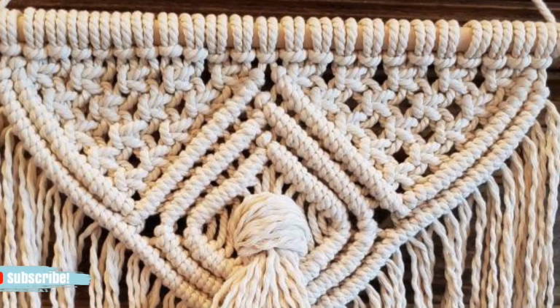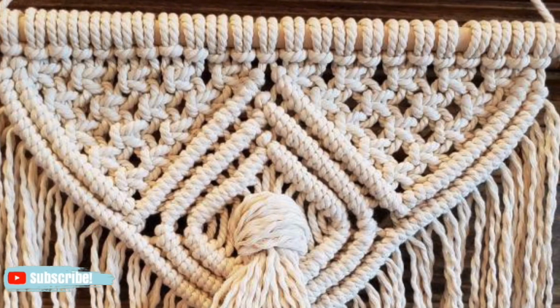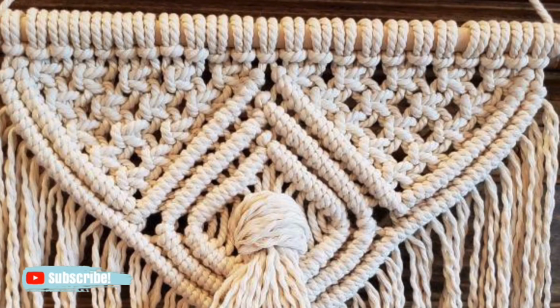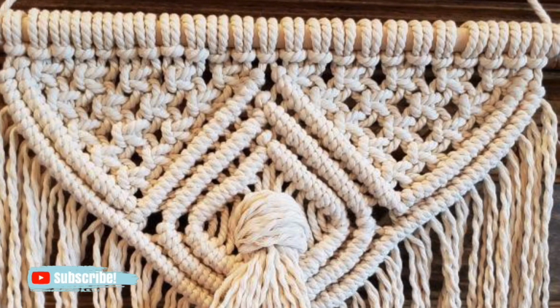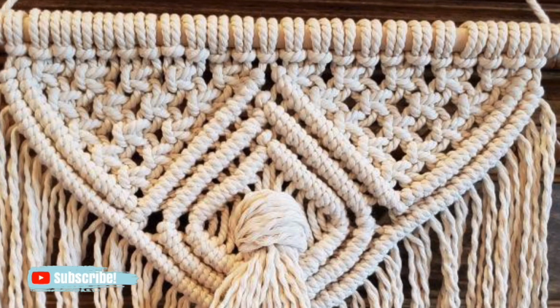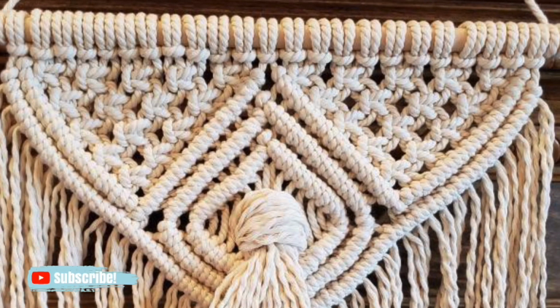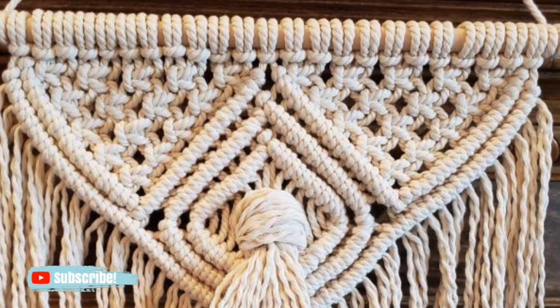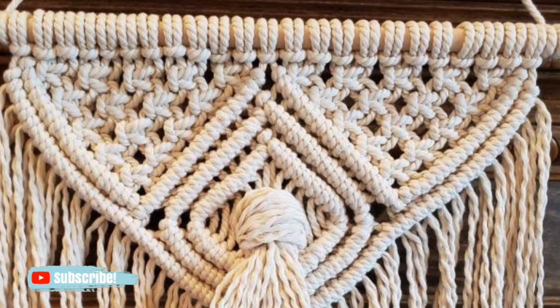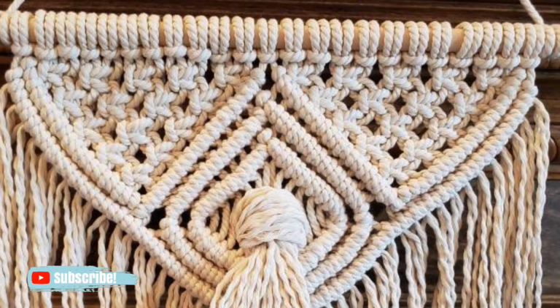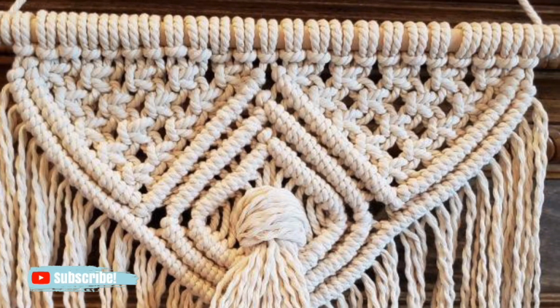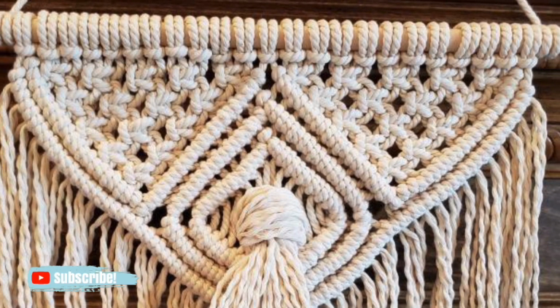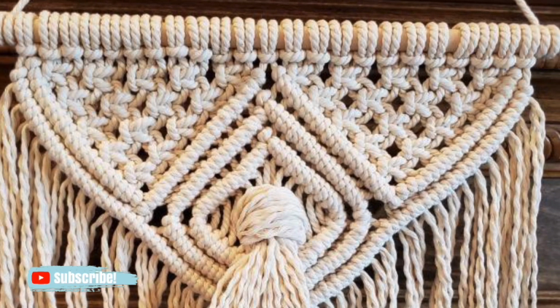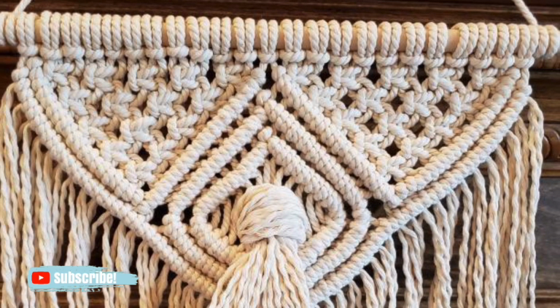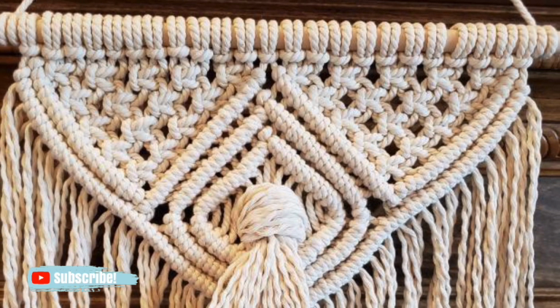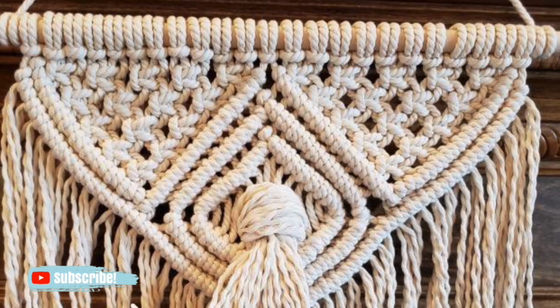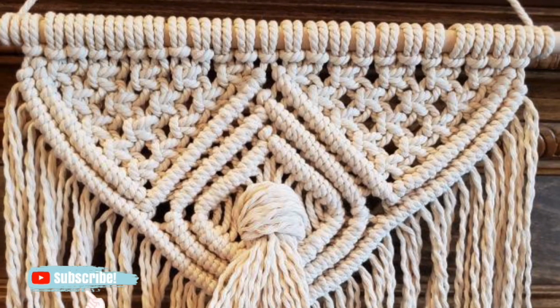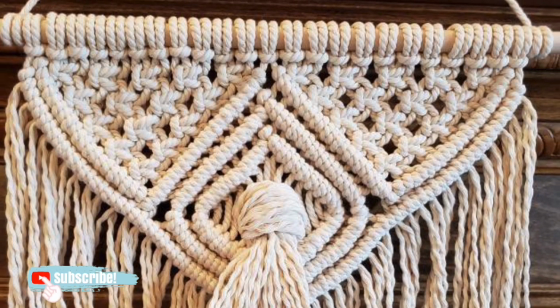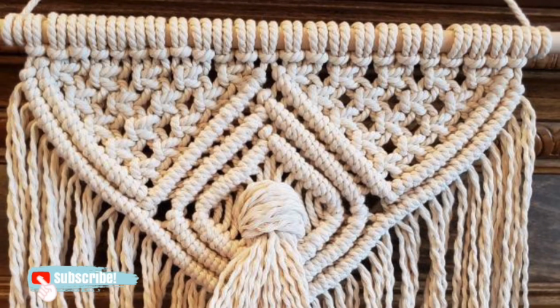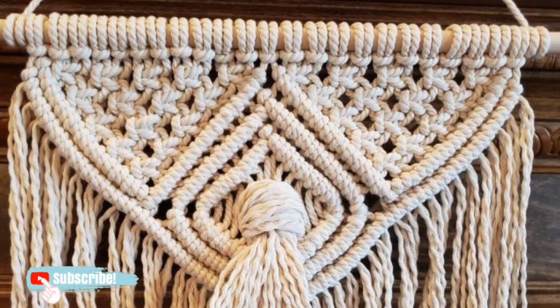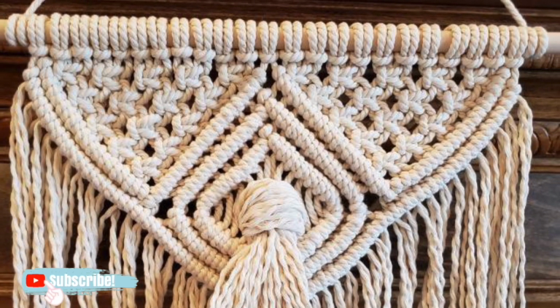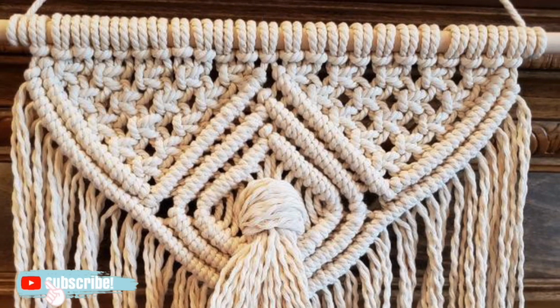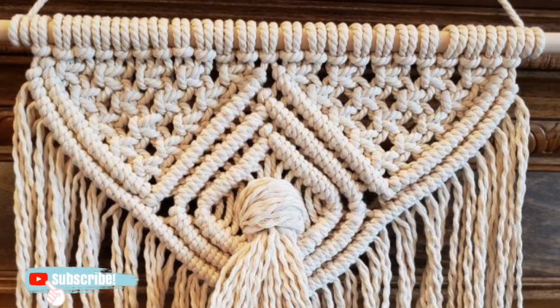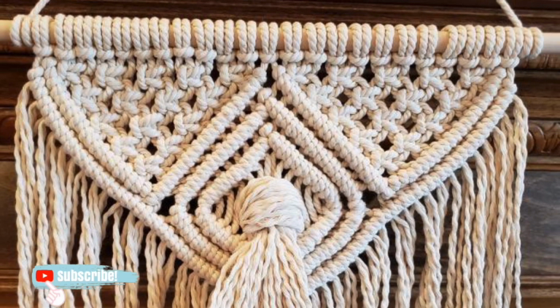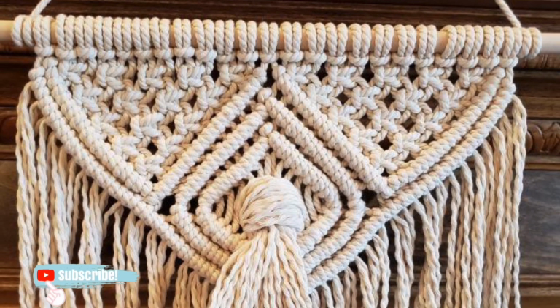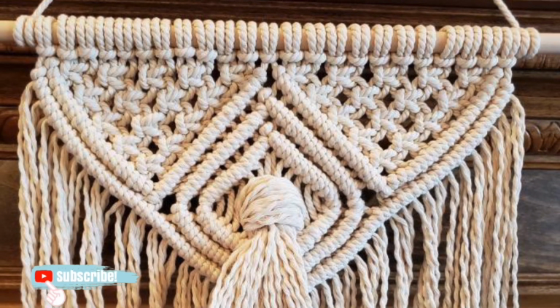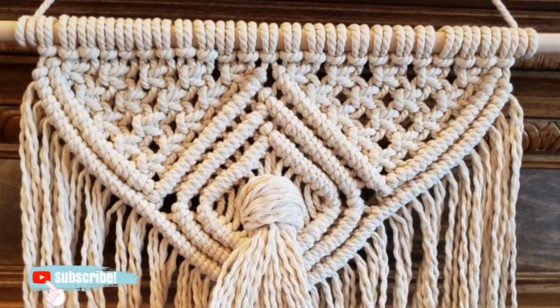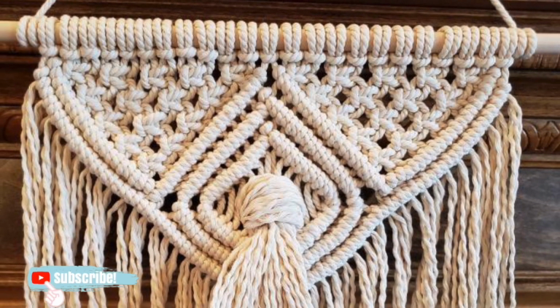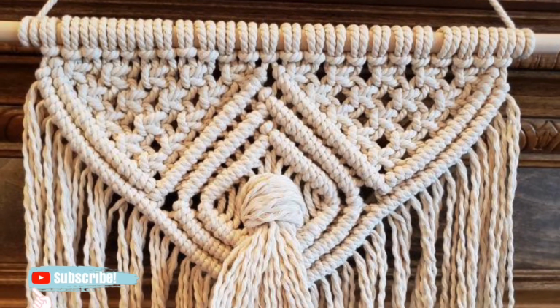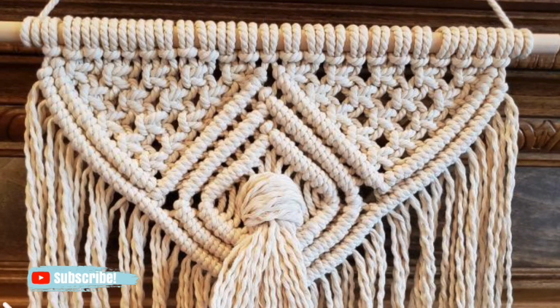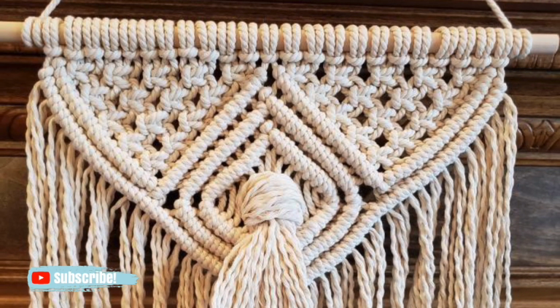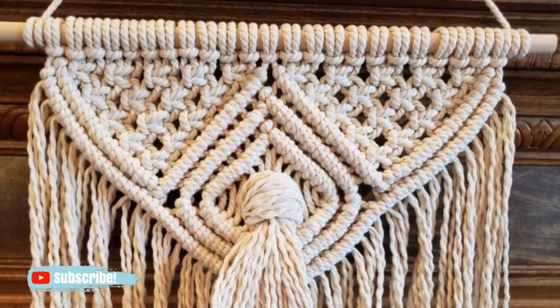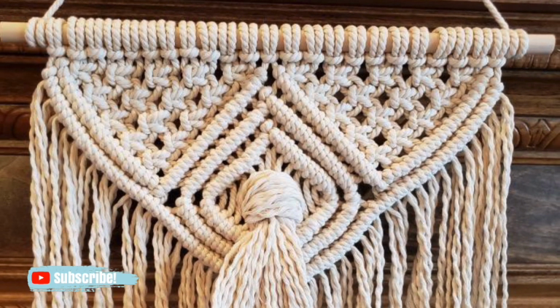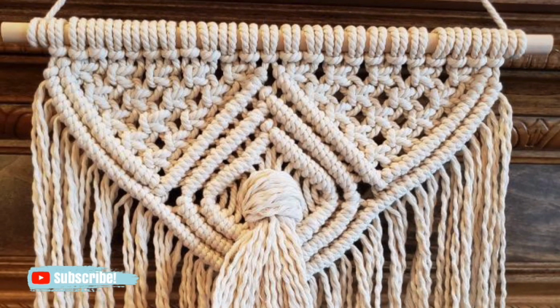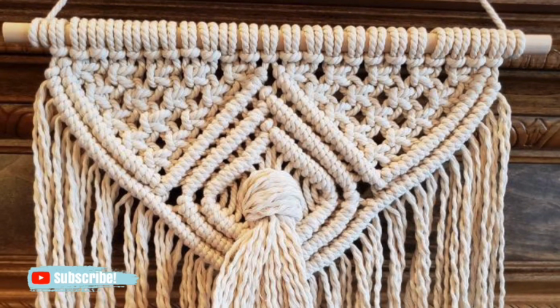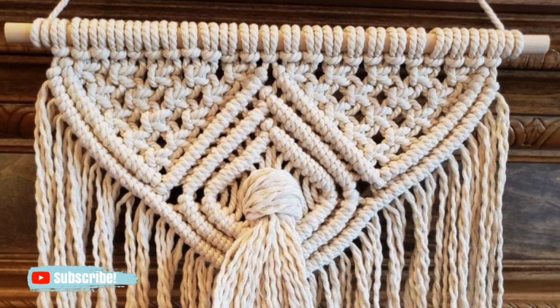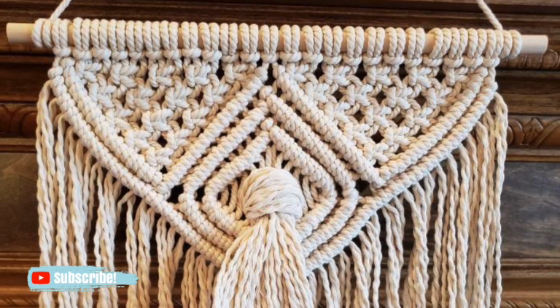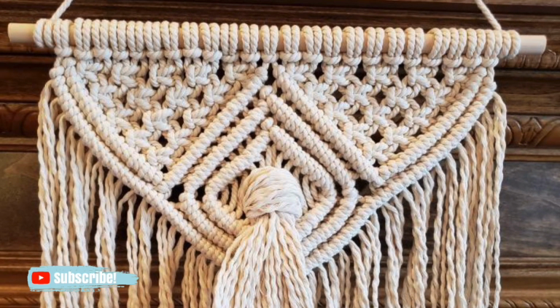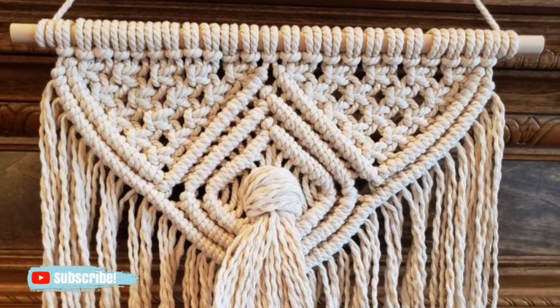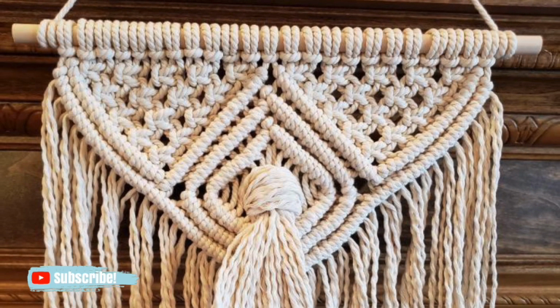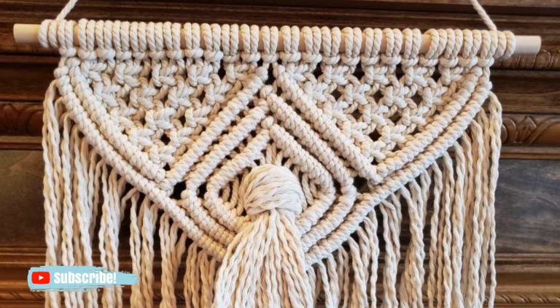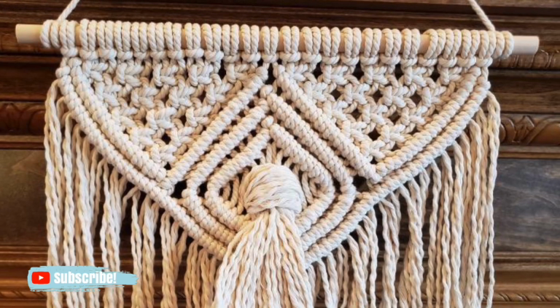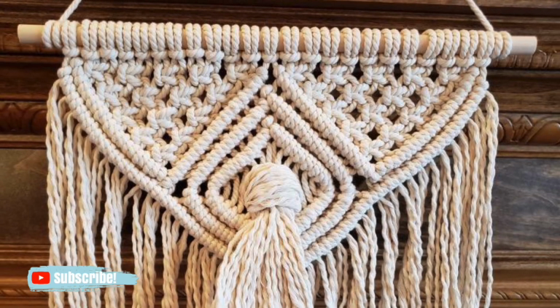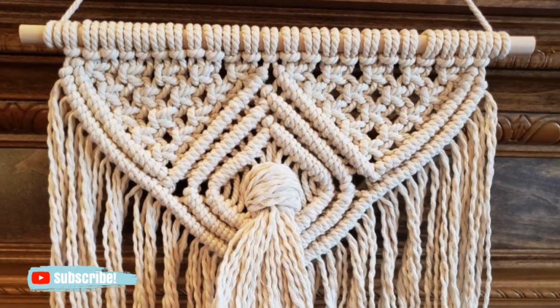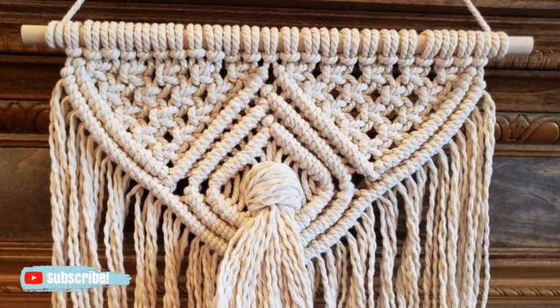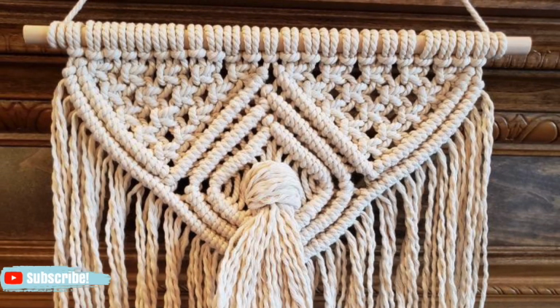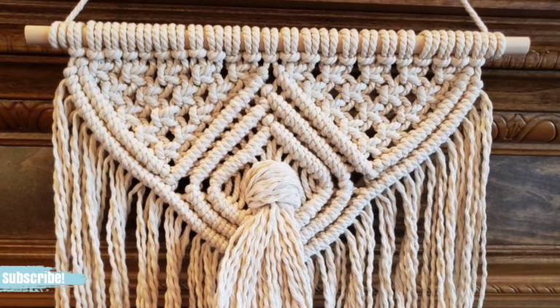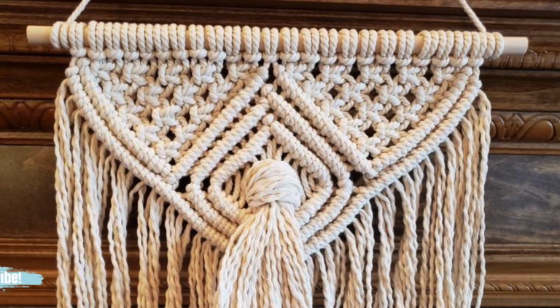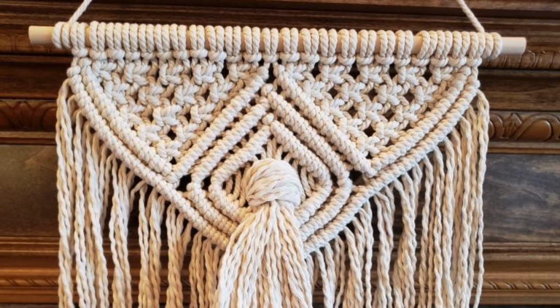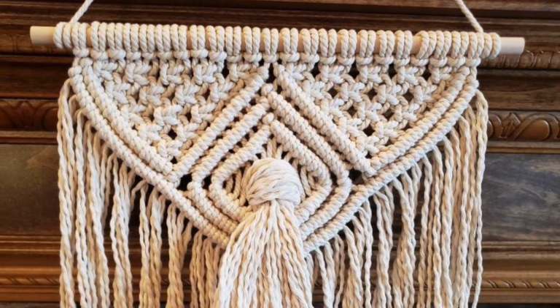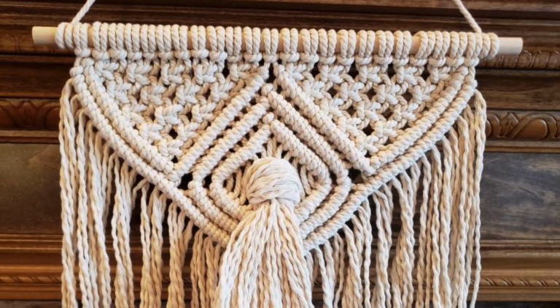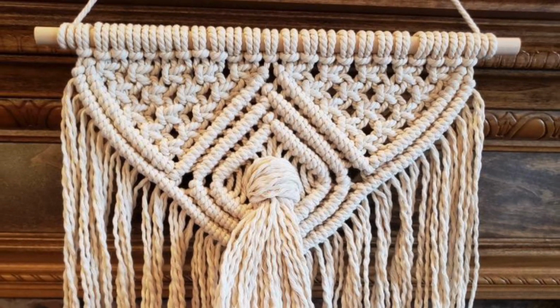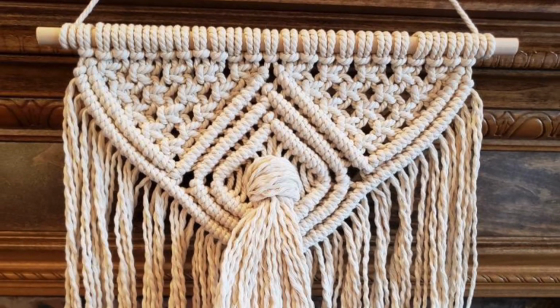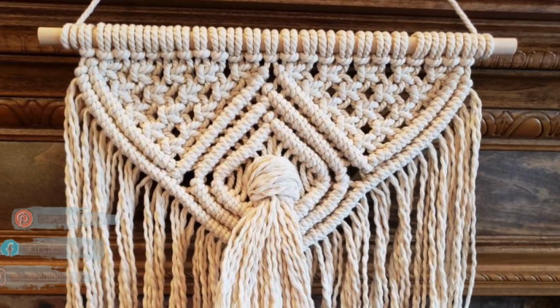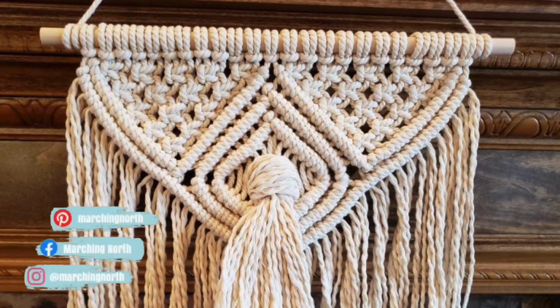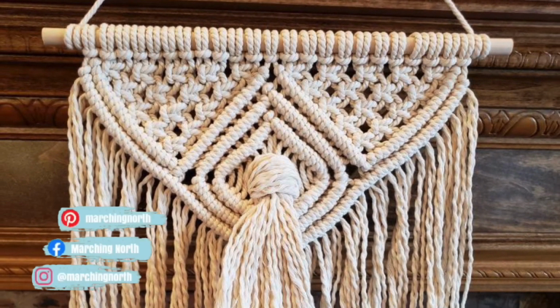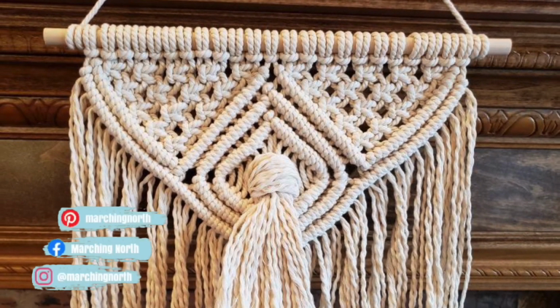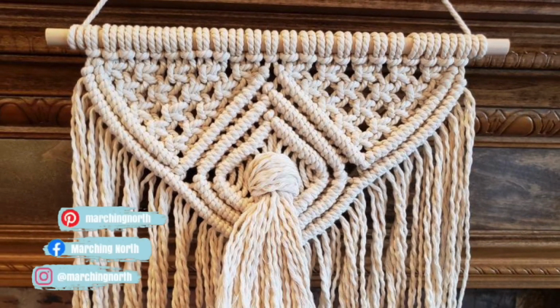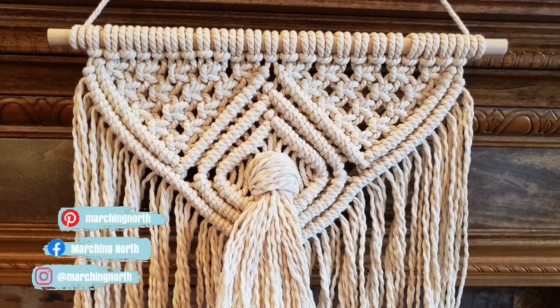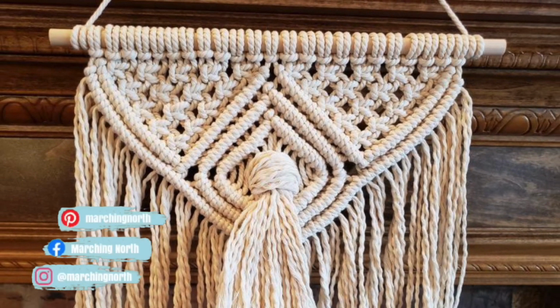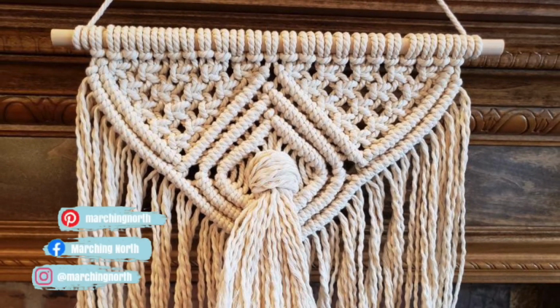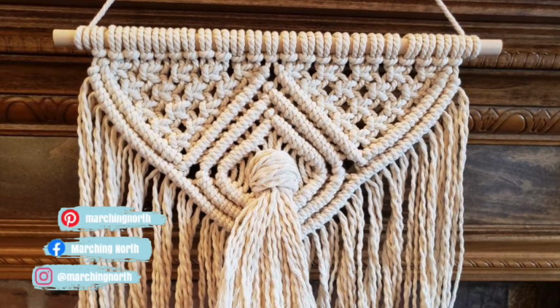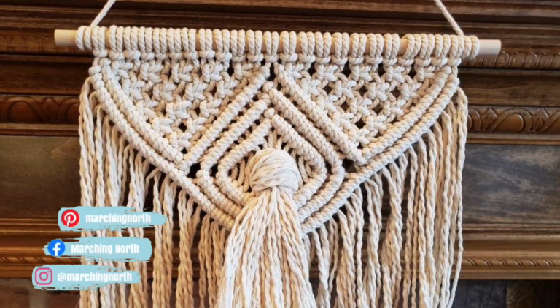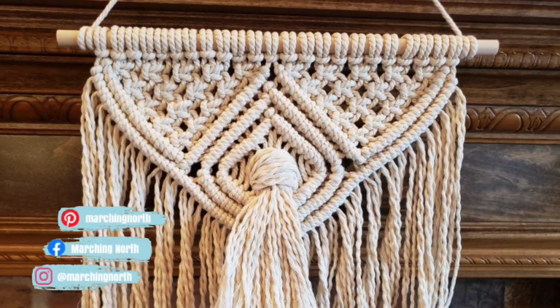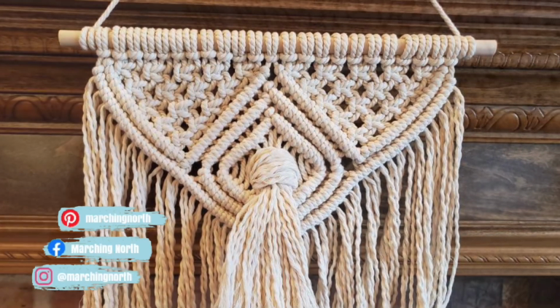Hey guys, it's me Crystal from Marching North. Today I'm going to show you how to attach a hanger to your macrame wall hangings using the constrictor knot.